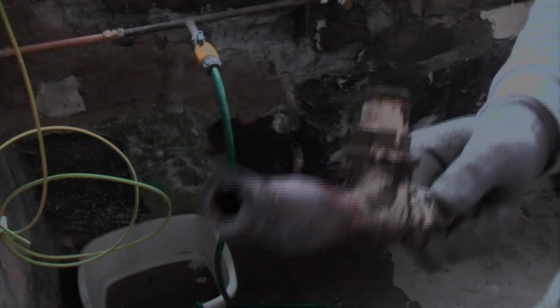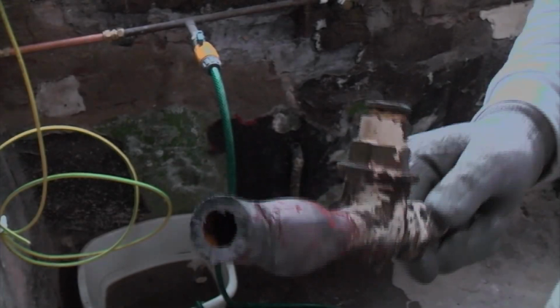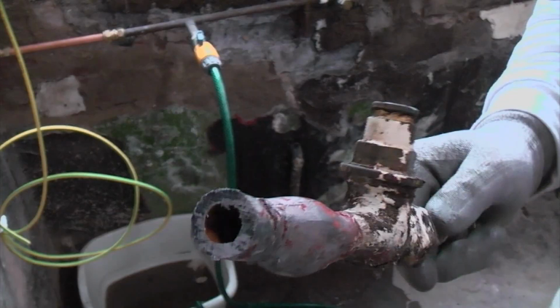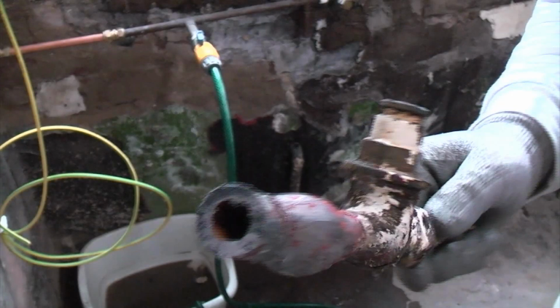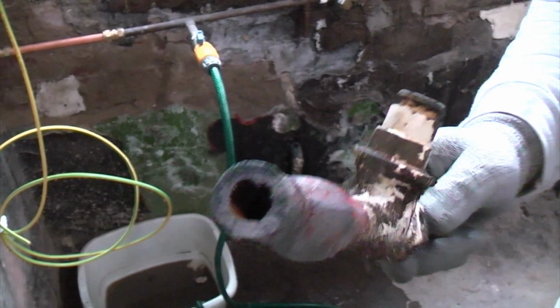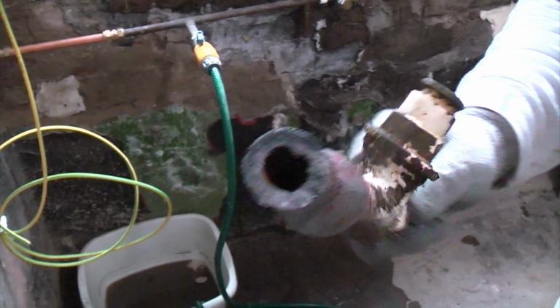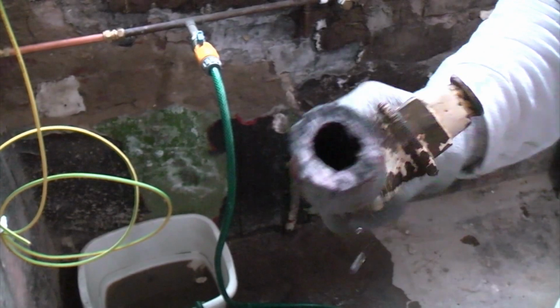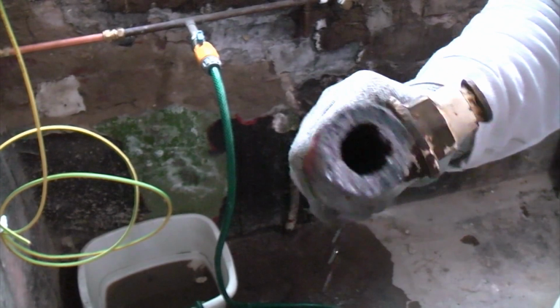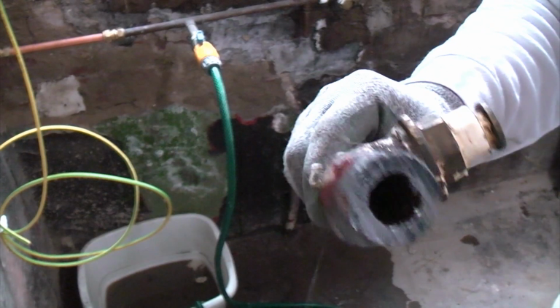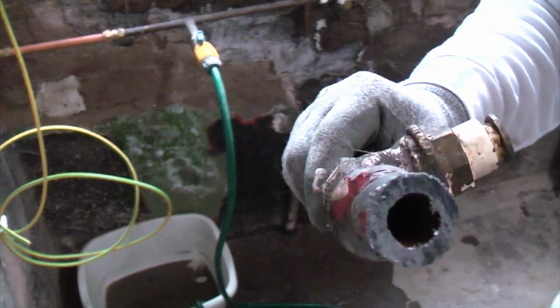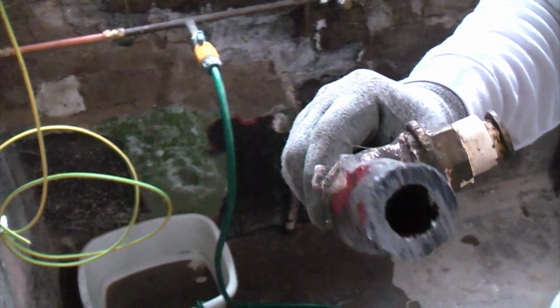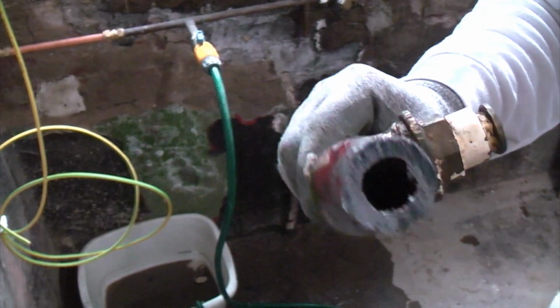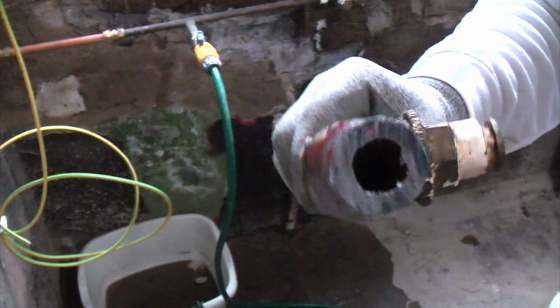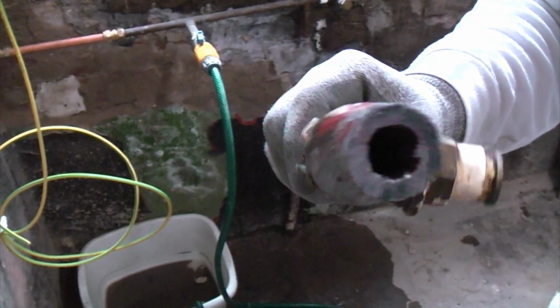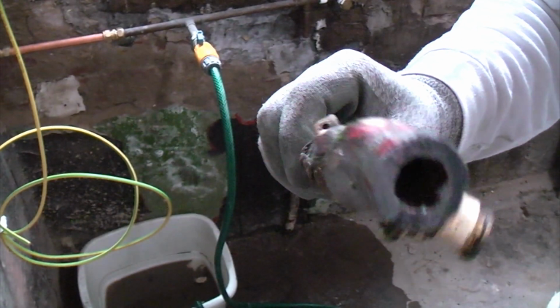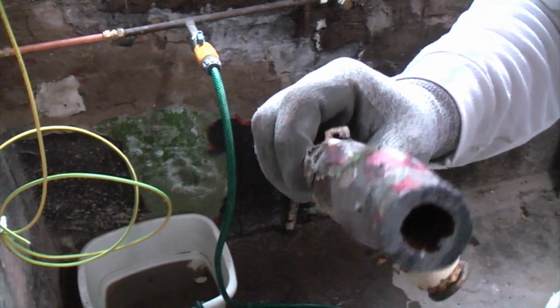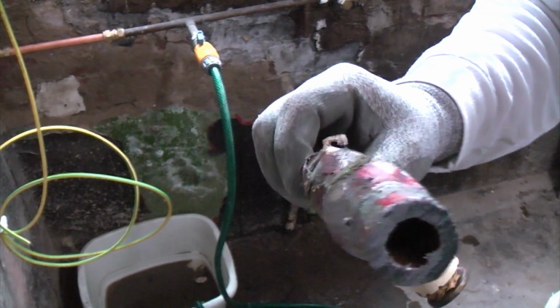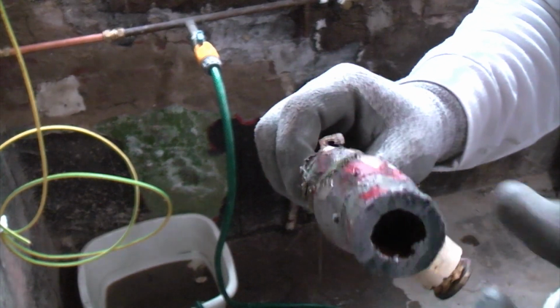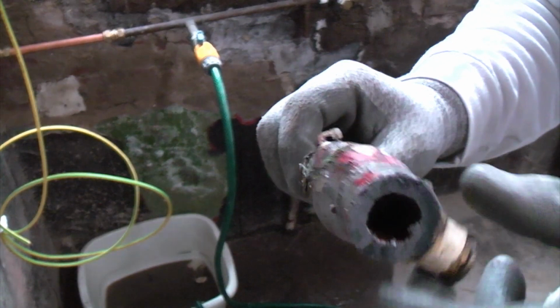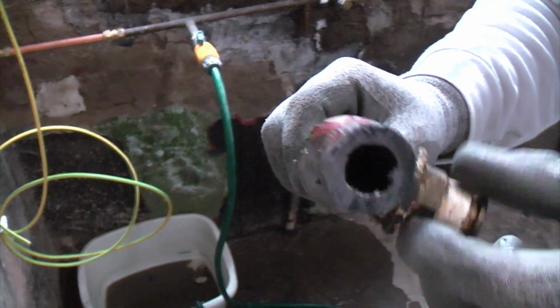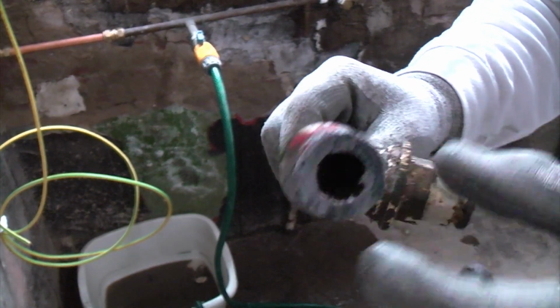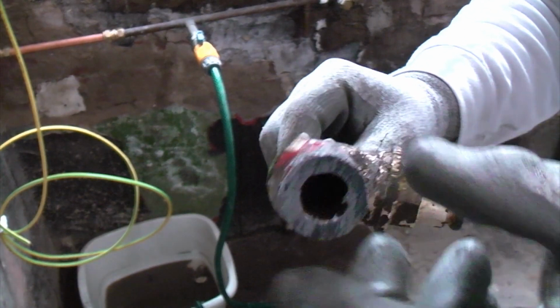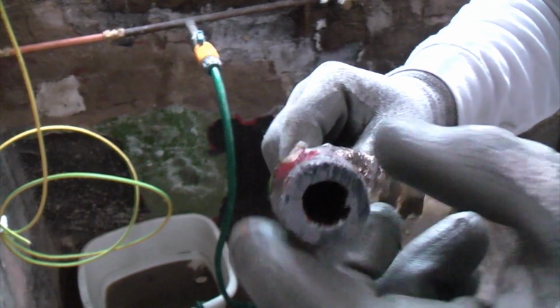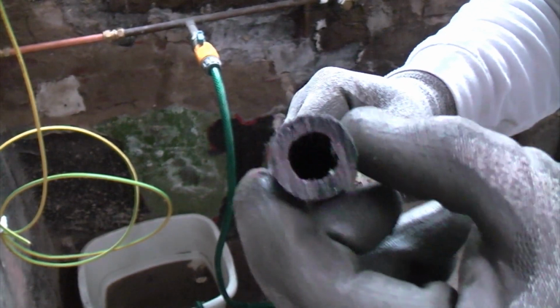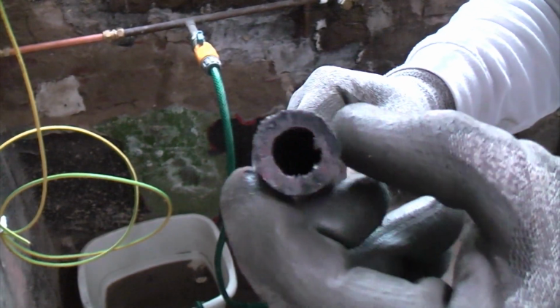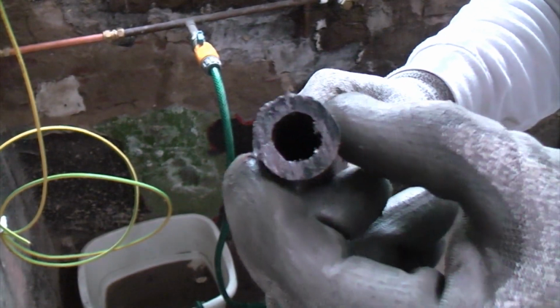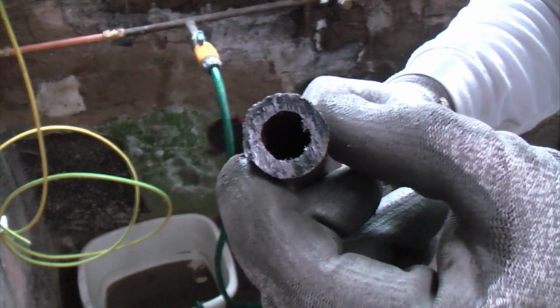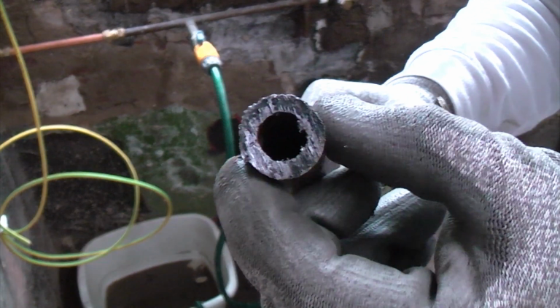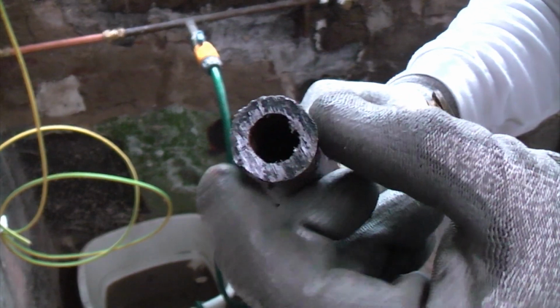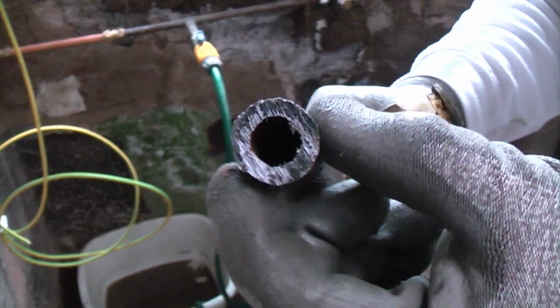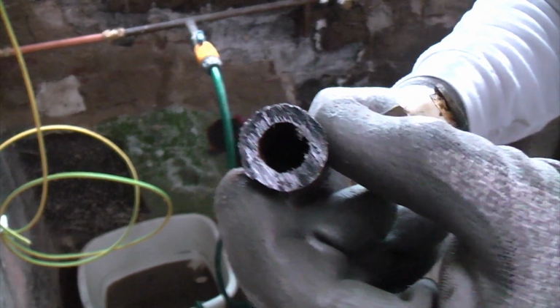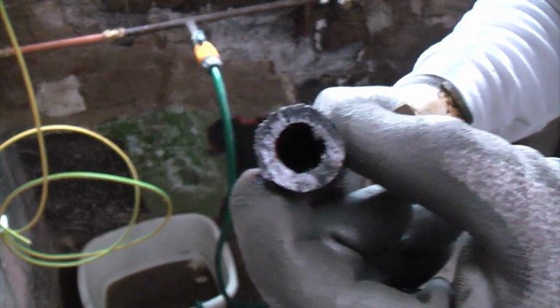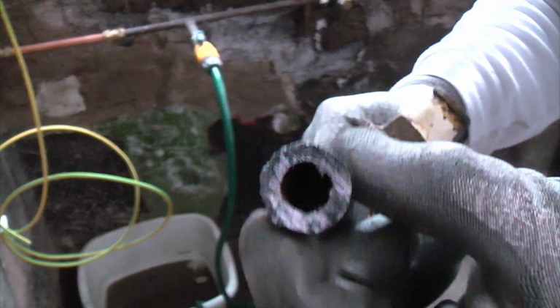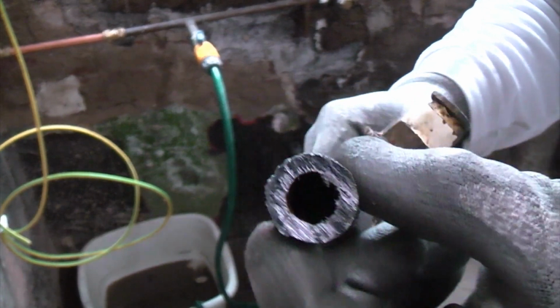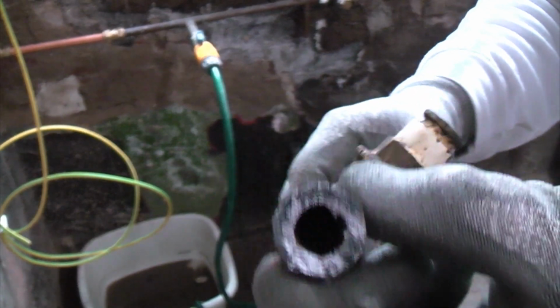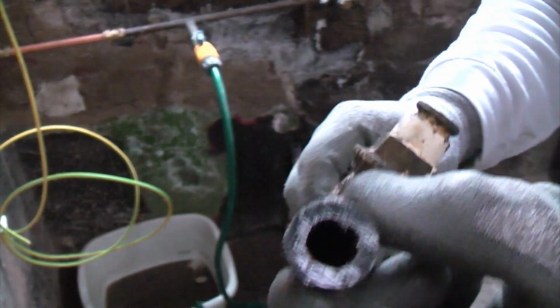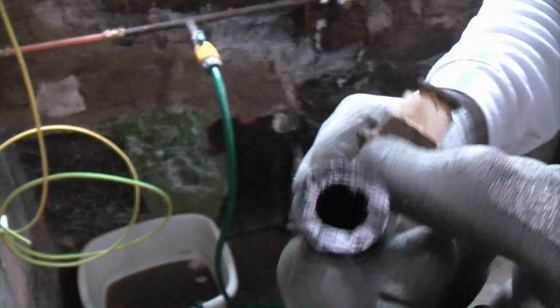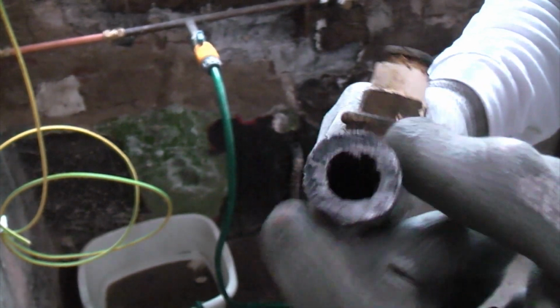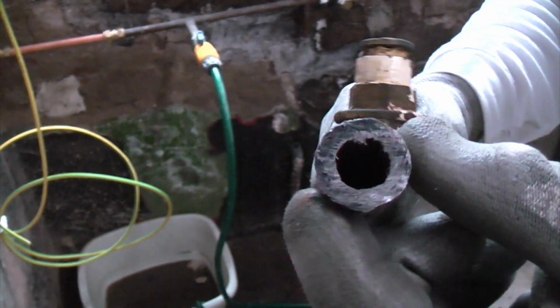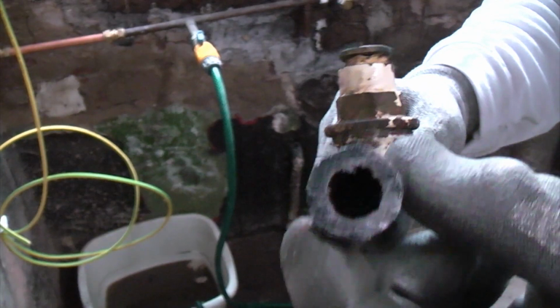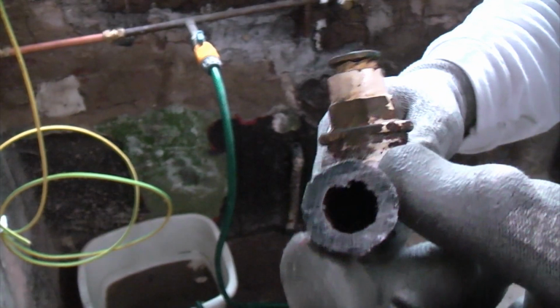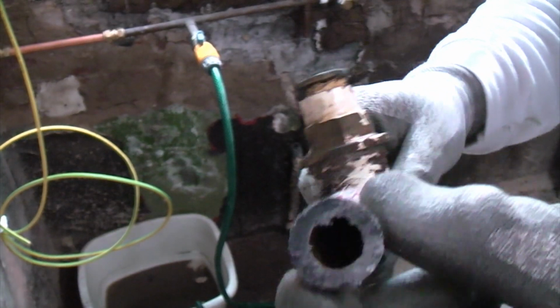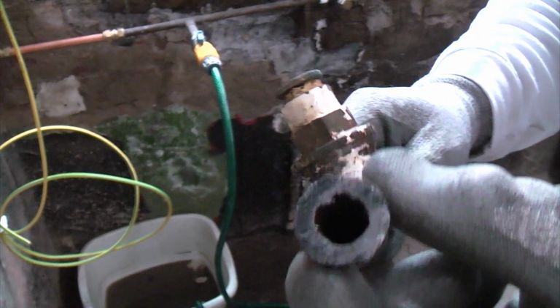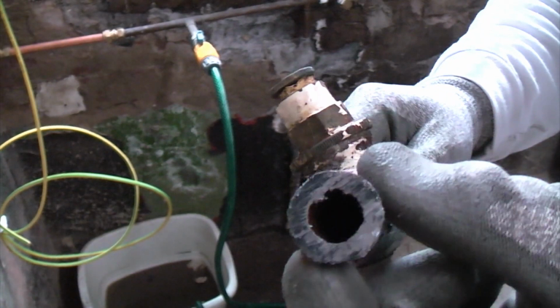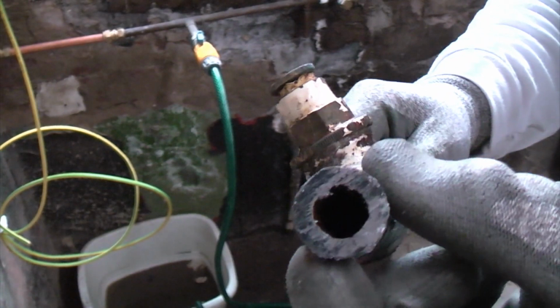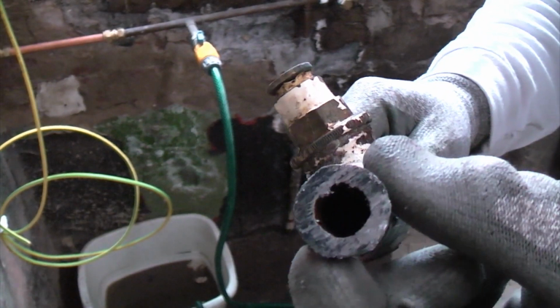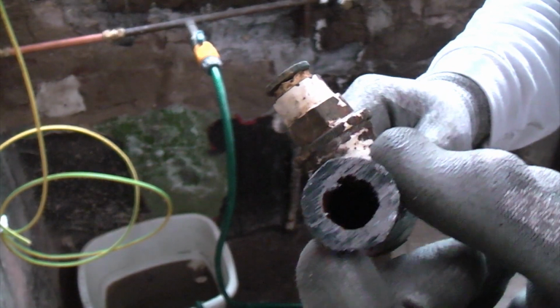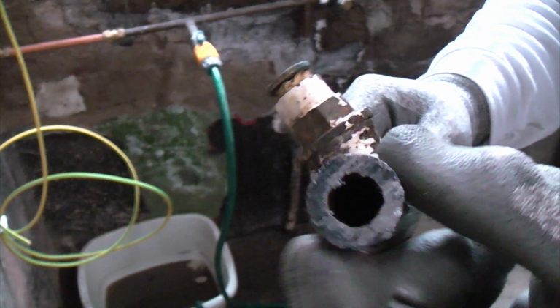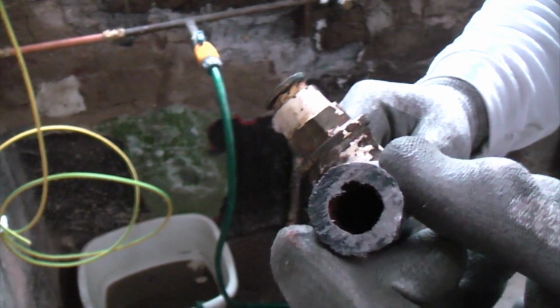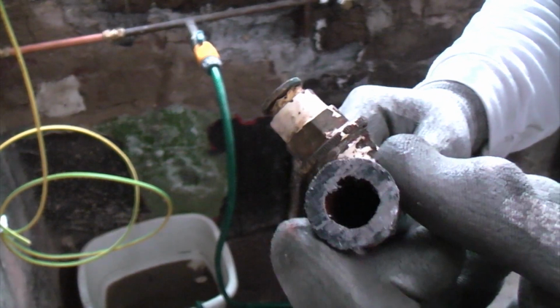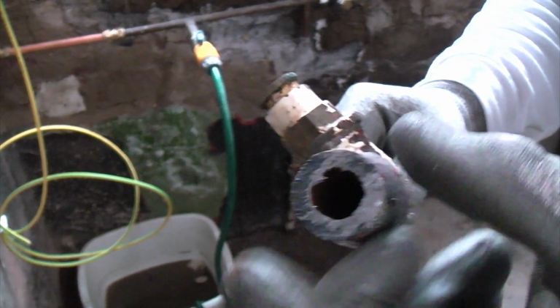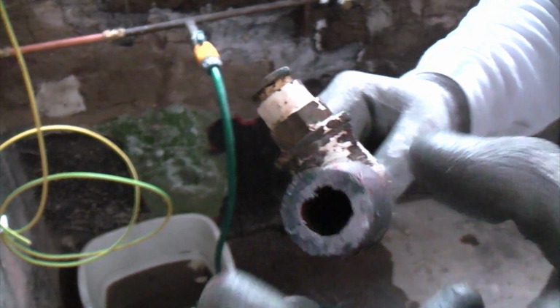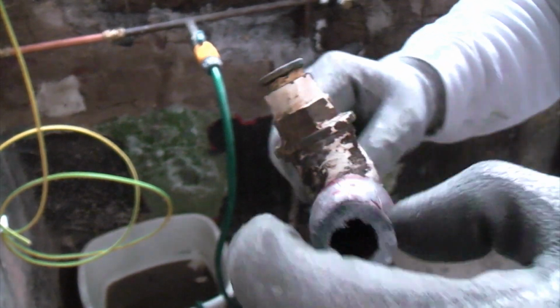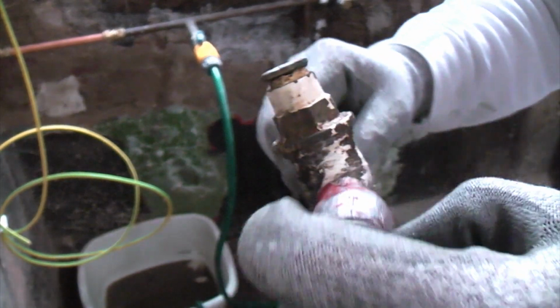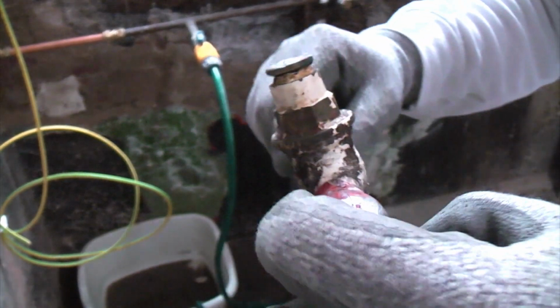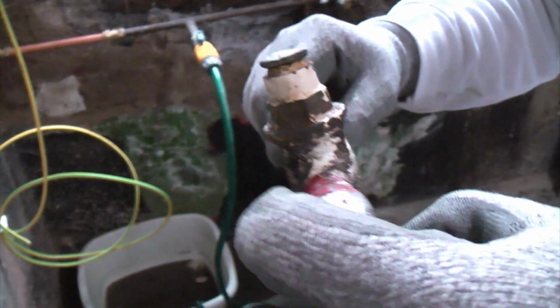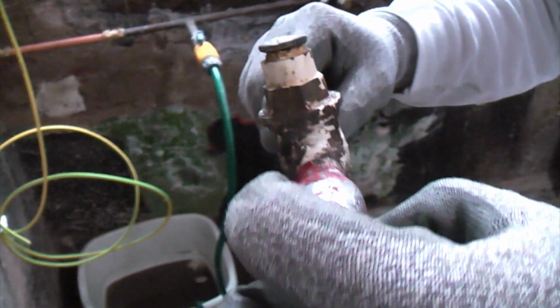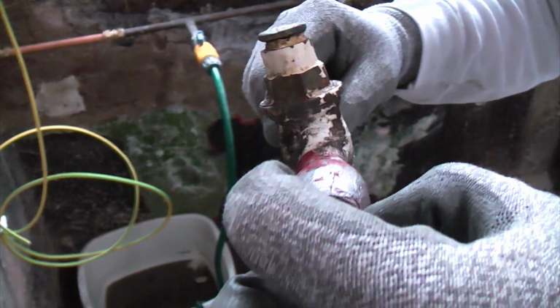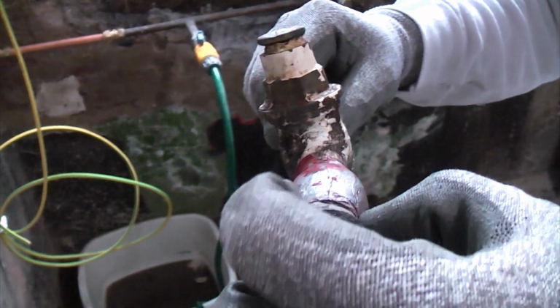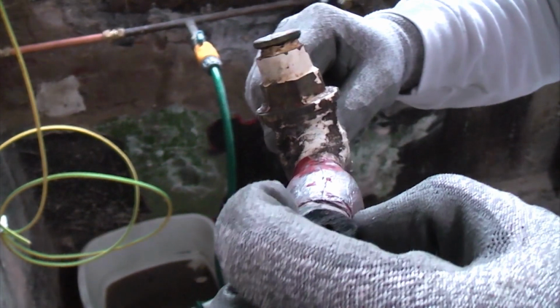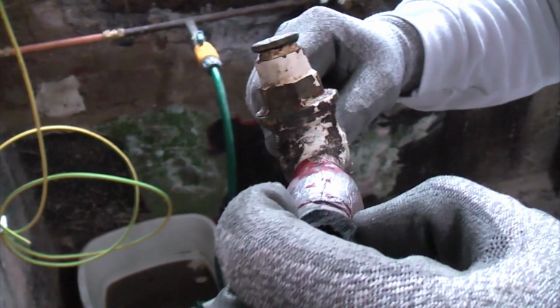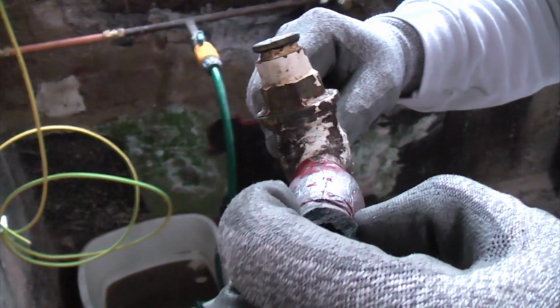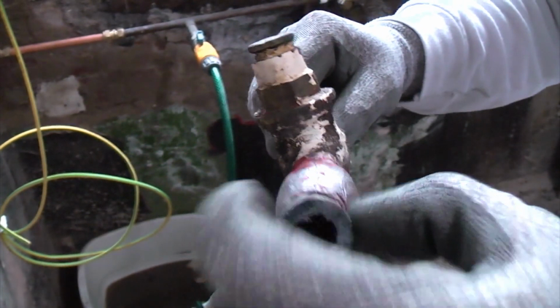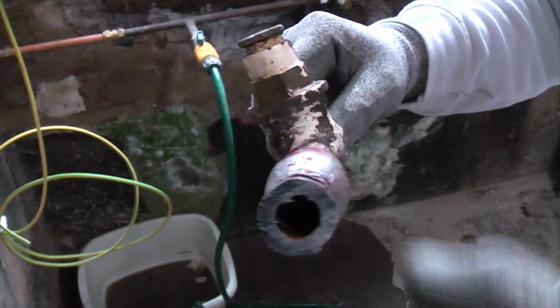So I'm now going to take that to the plumbers merchants and I'm going to get the correct size lead lock fitting to fit on the lead pipe.